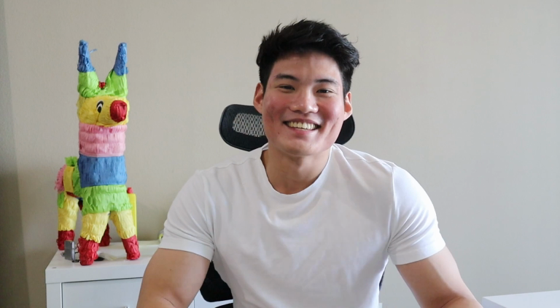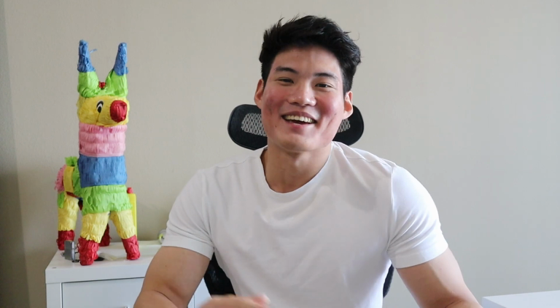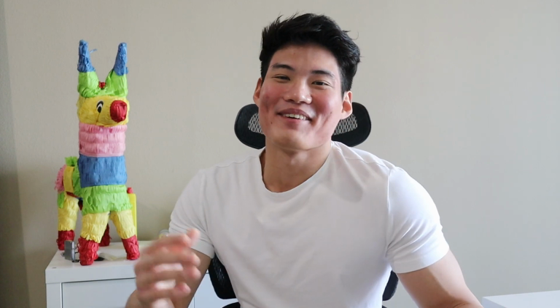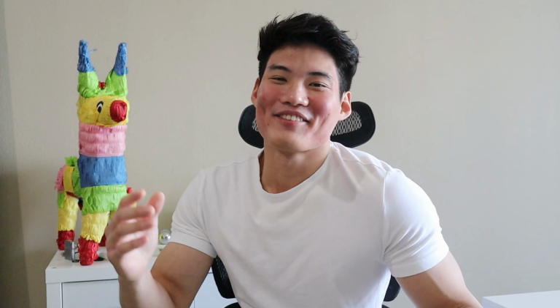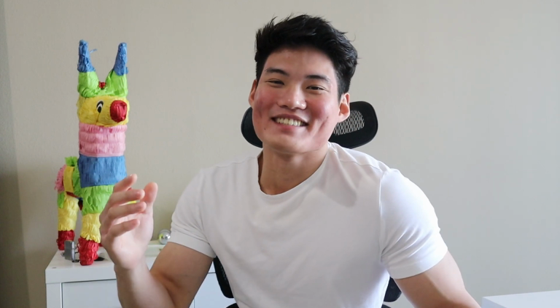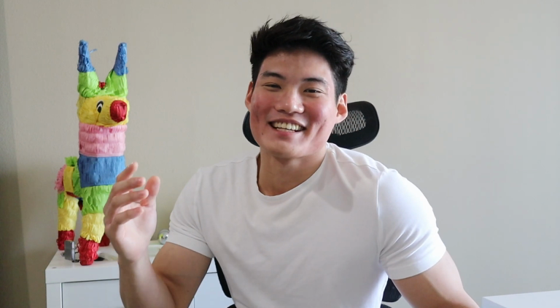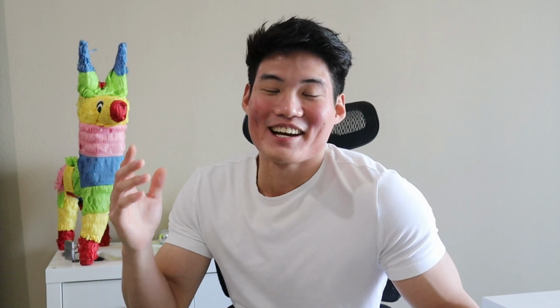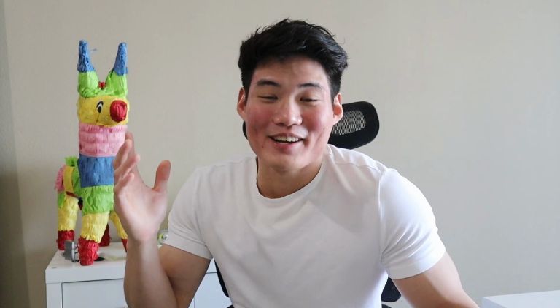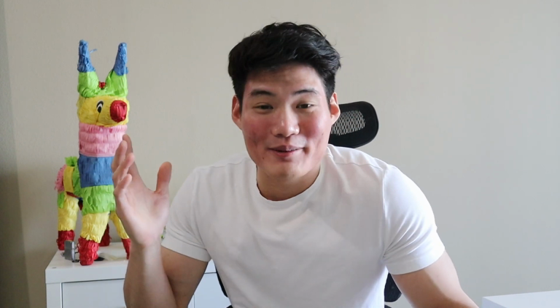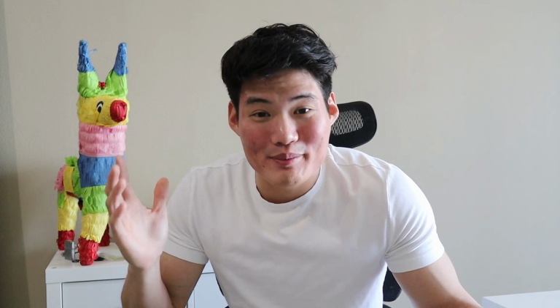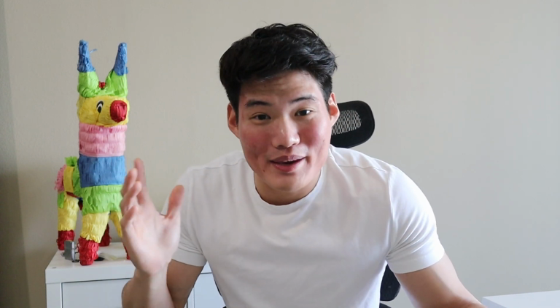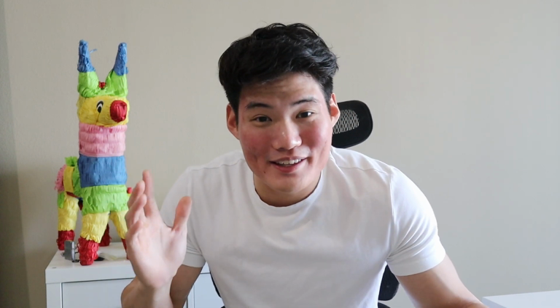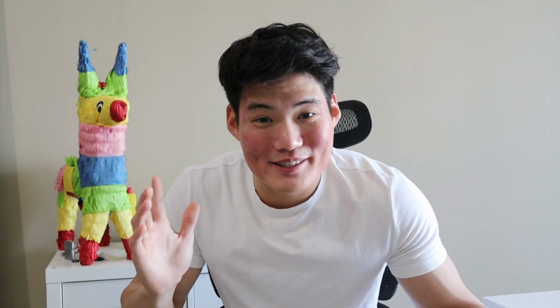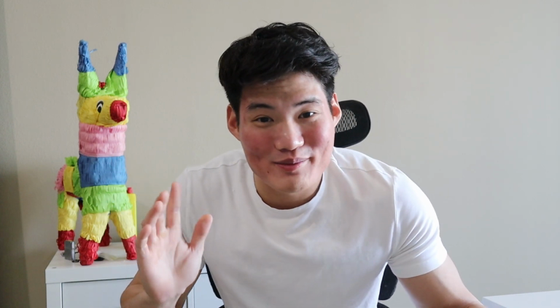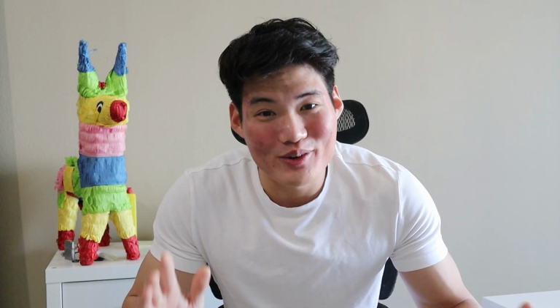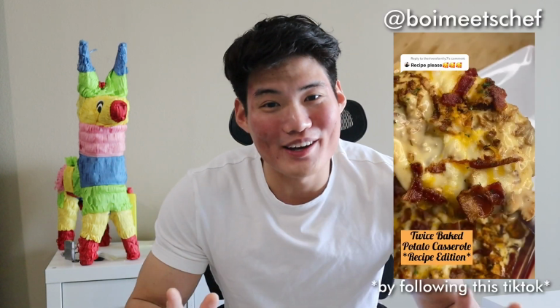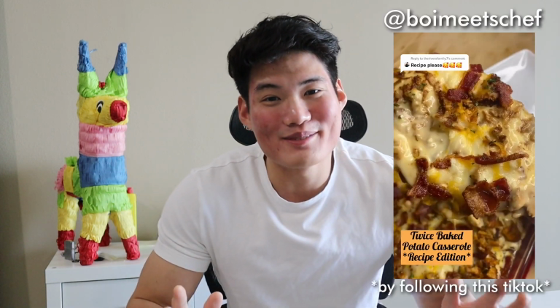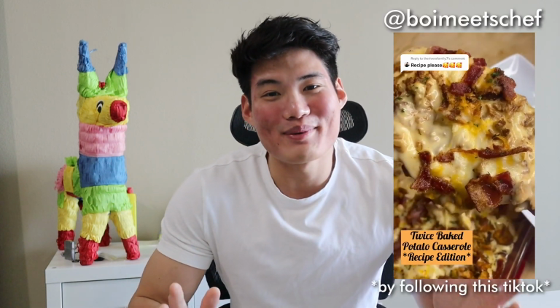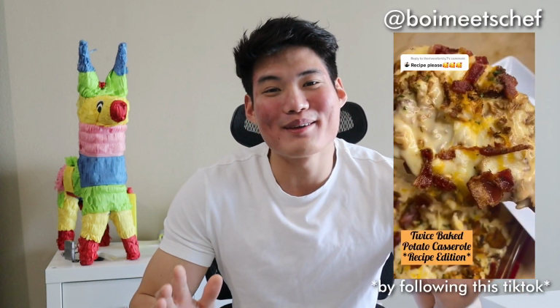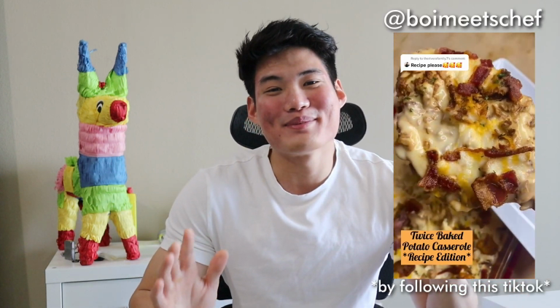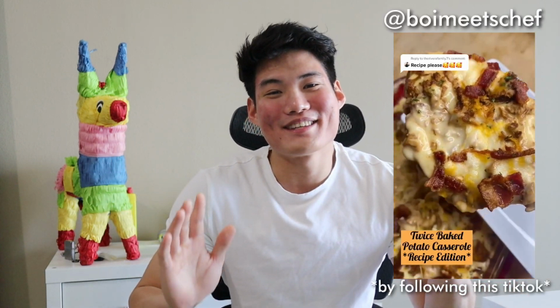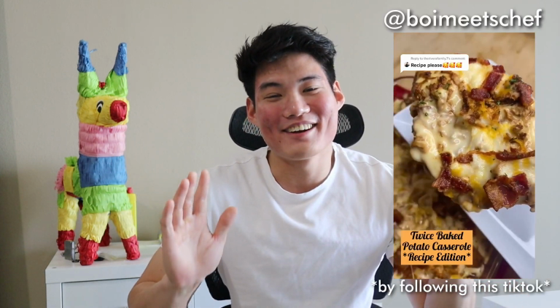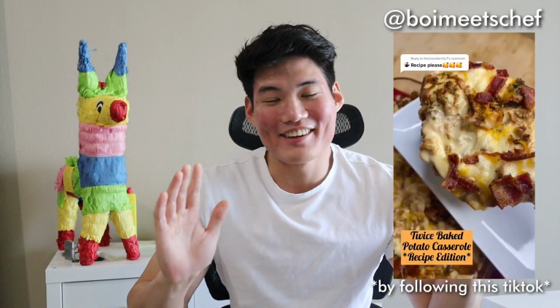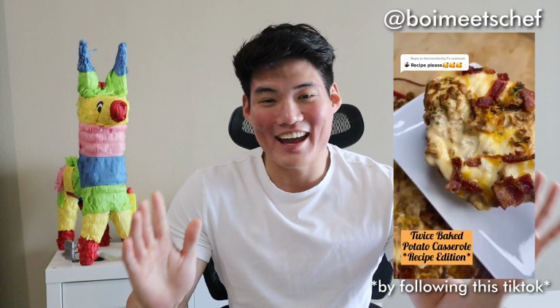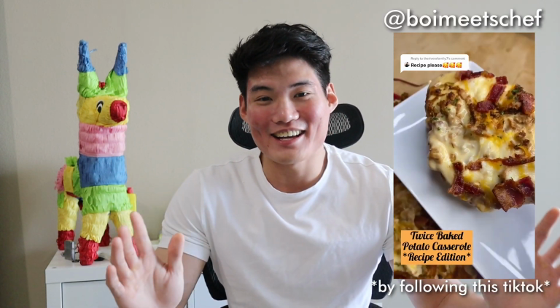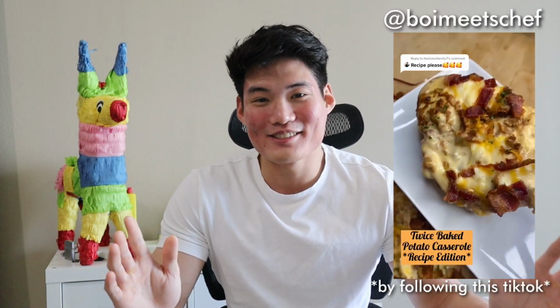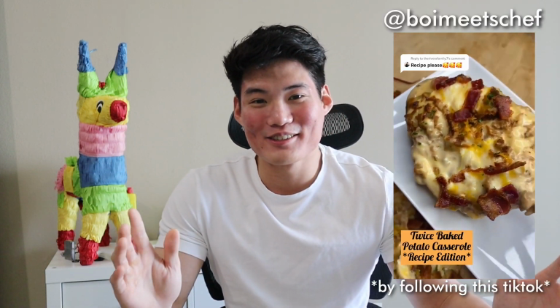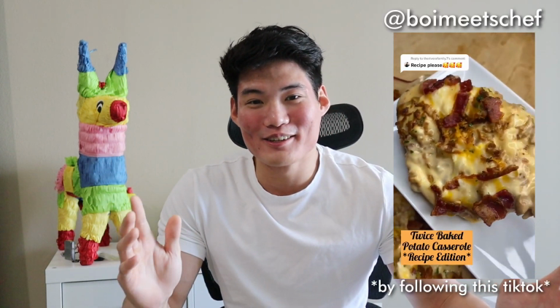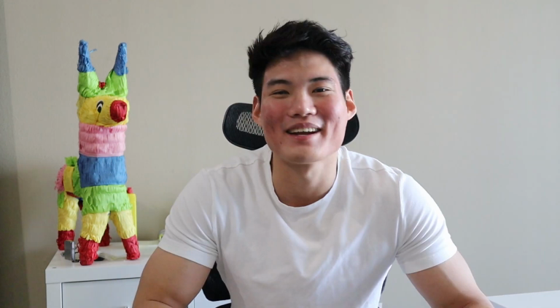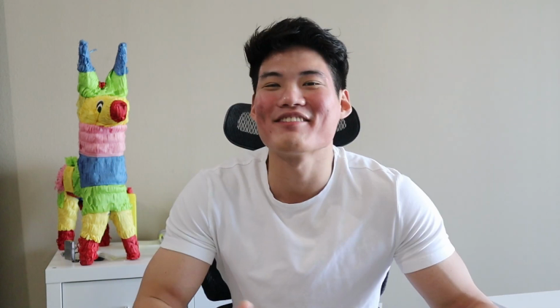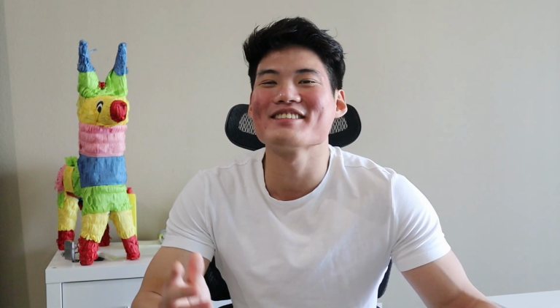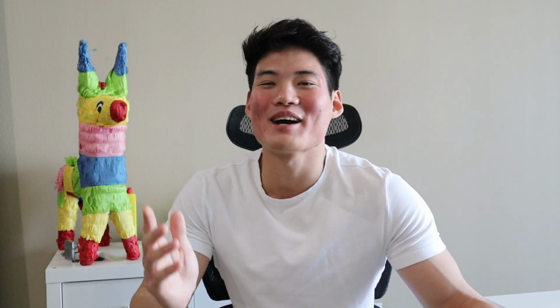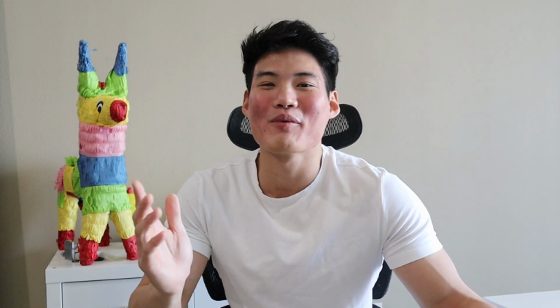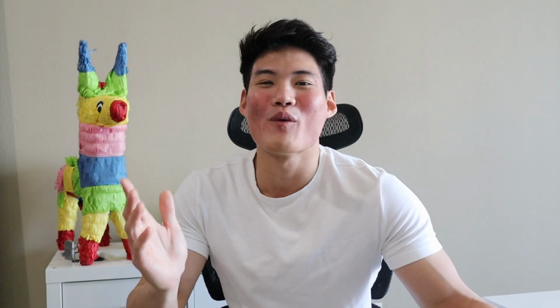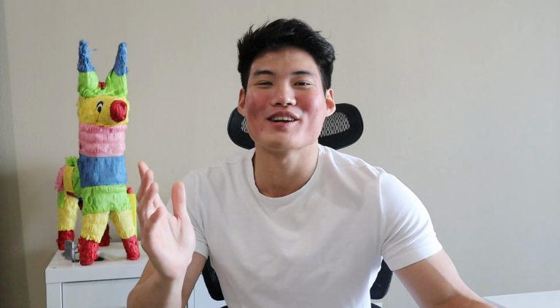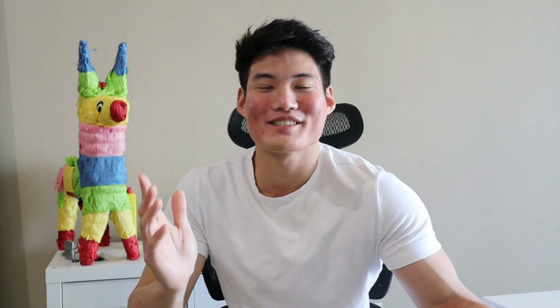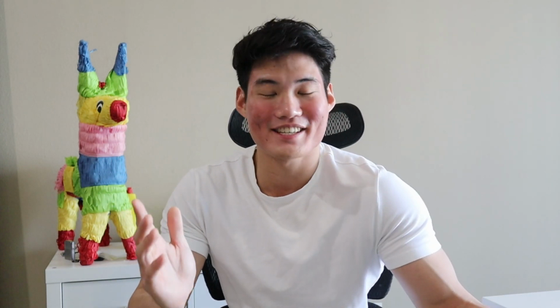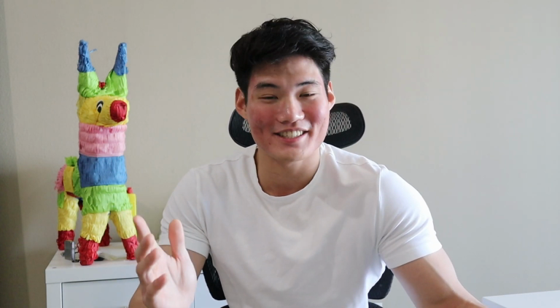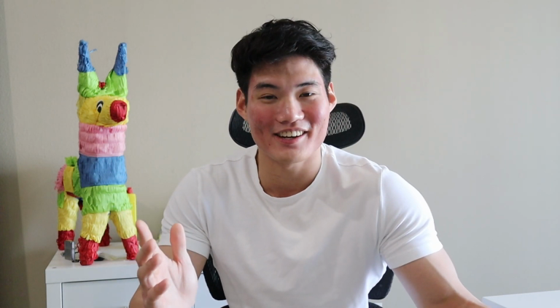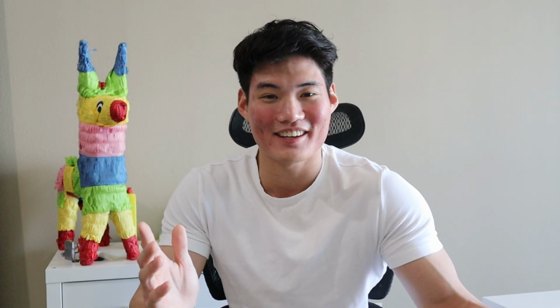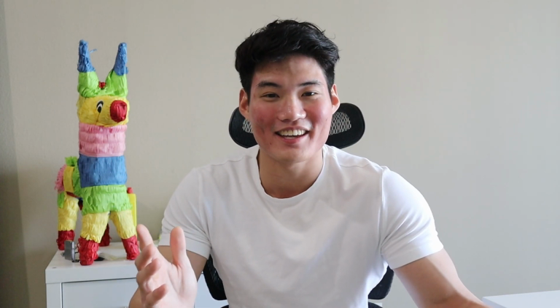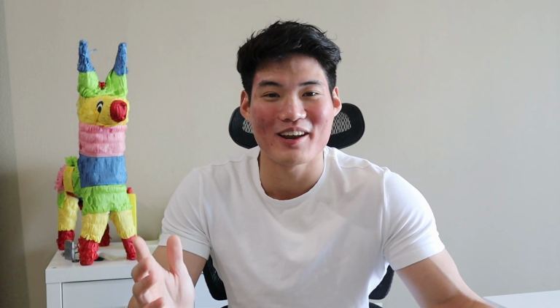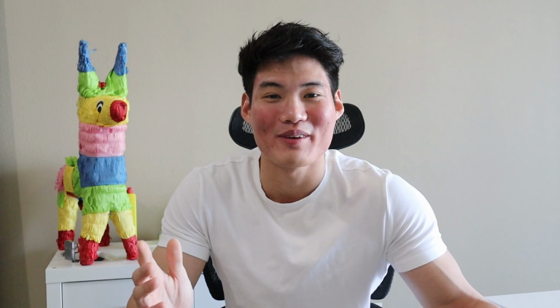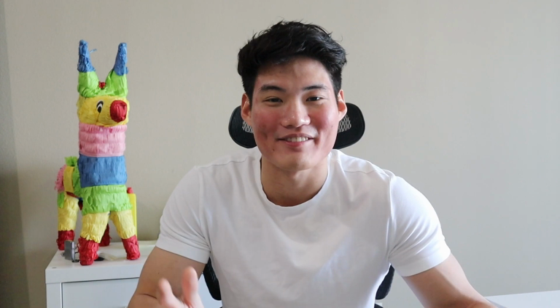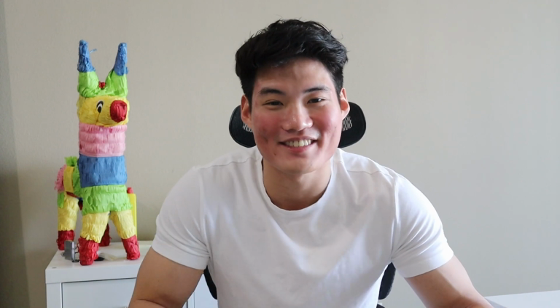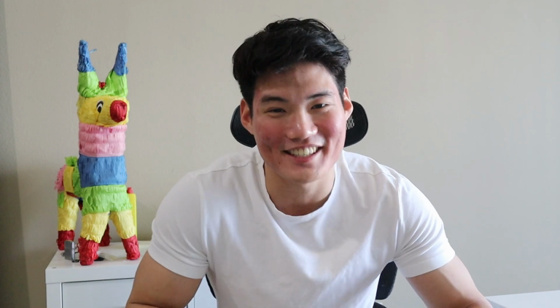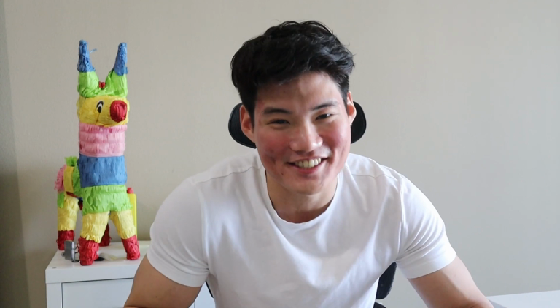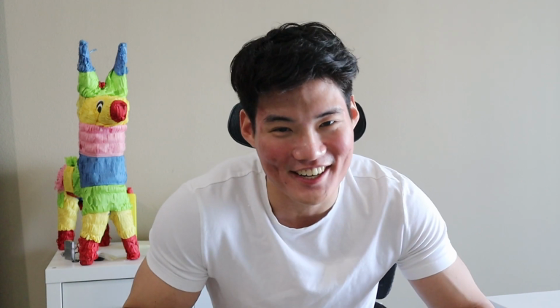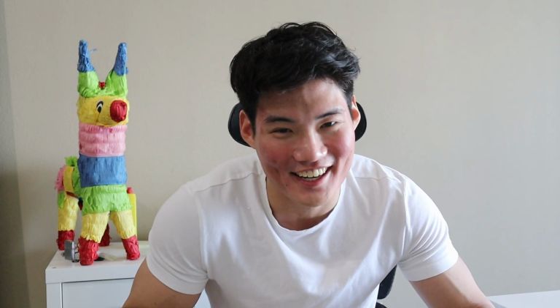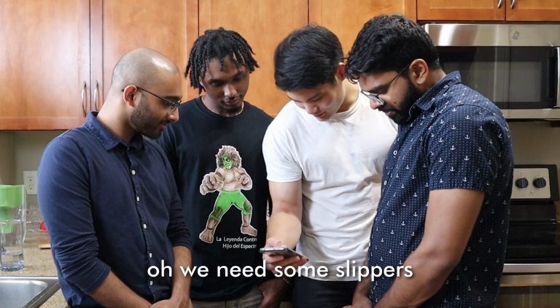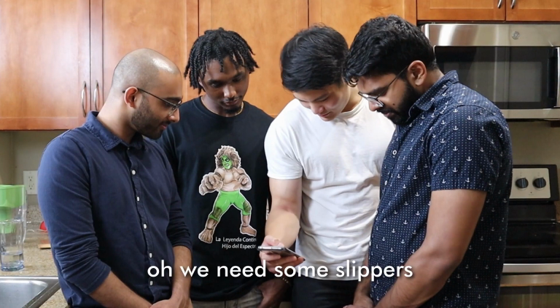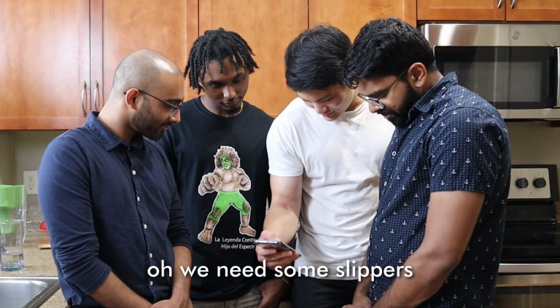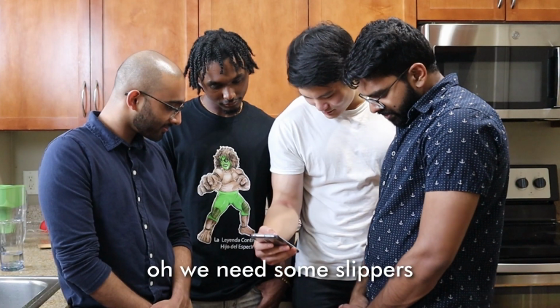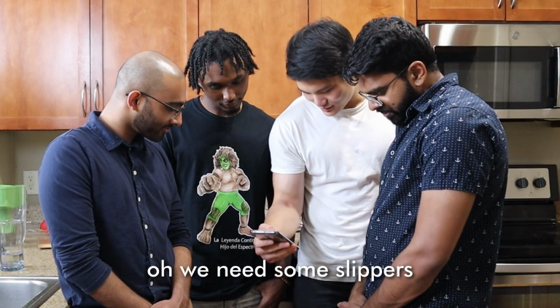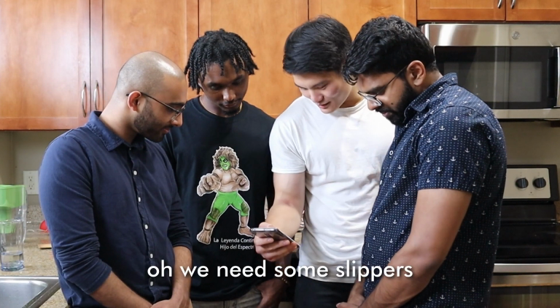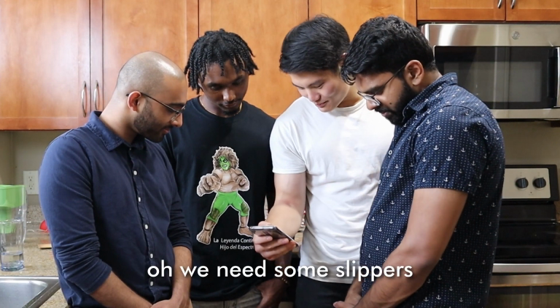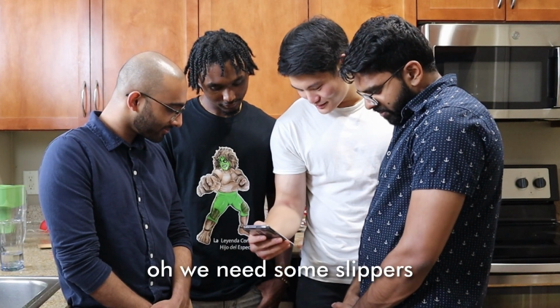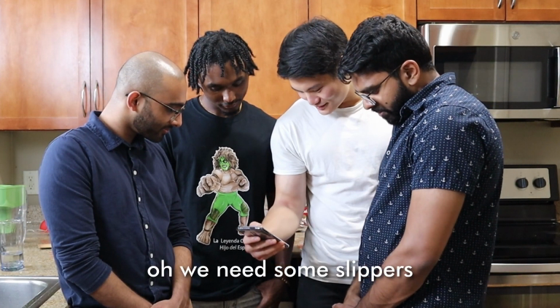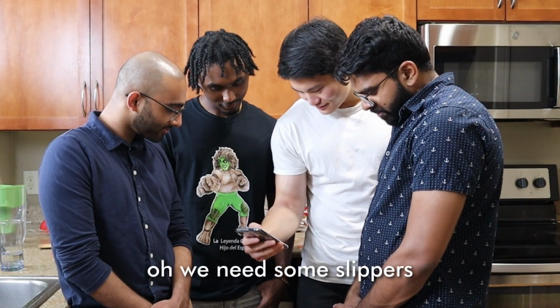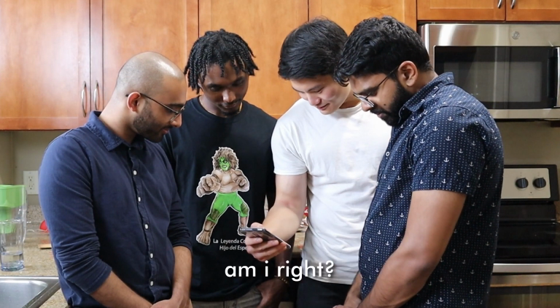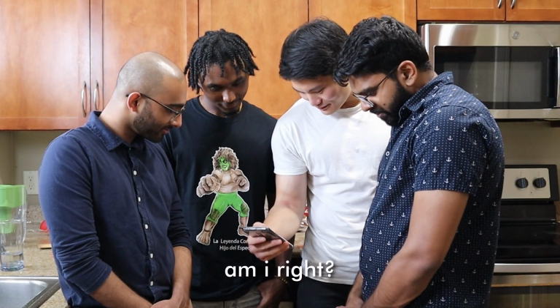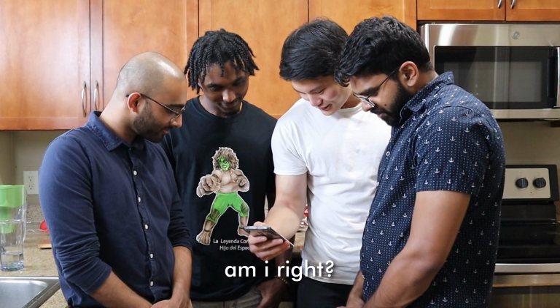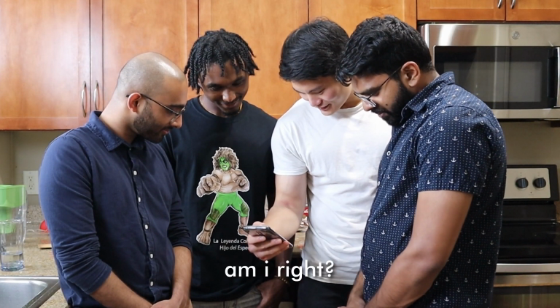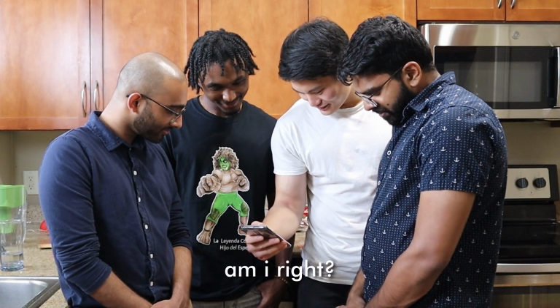Today my friends and I are going to be making some twice-baked potato casserole. But every time we watch a TikTok again, we have to take a shot. We need some slippers, and we're ready.